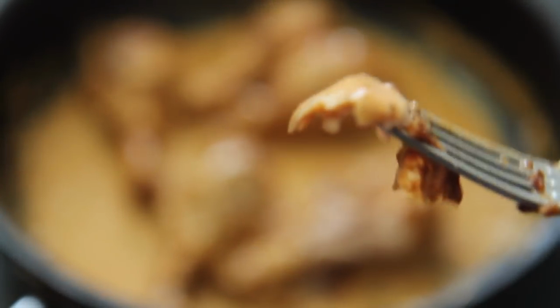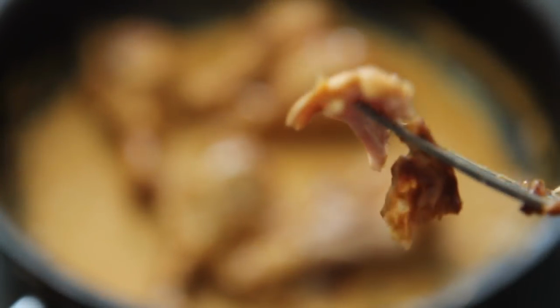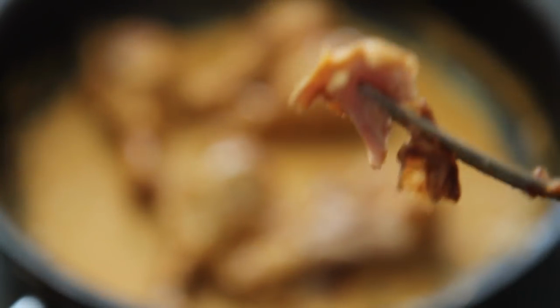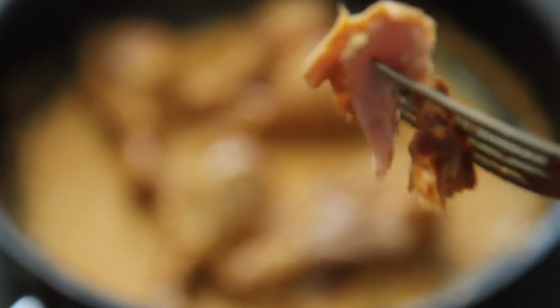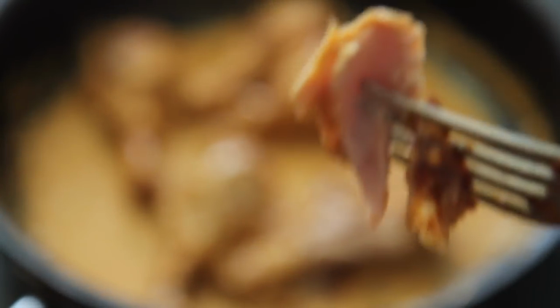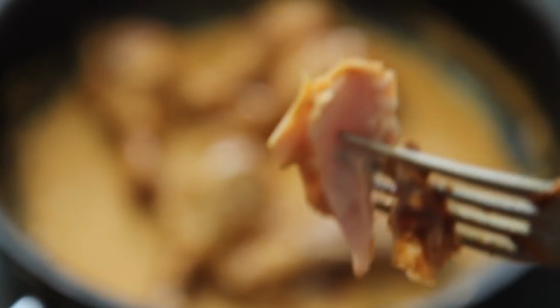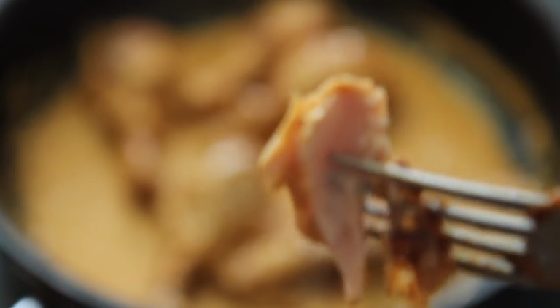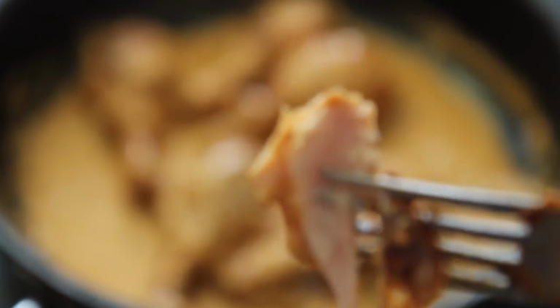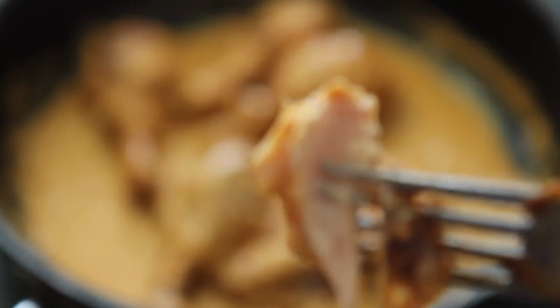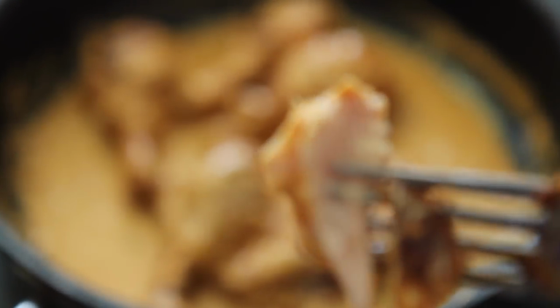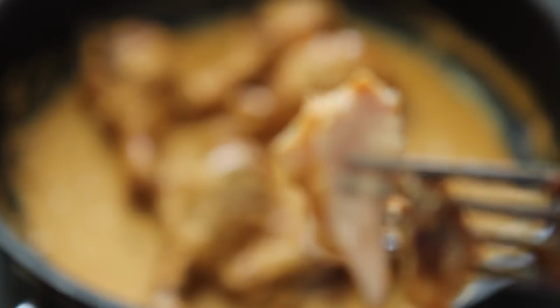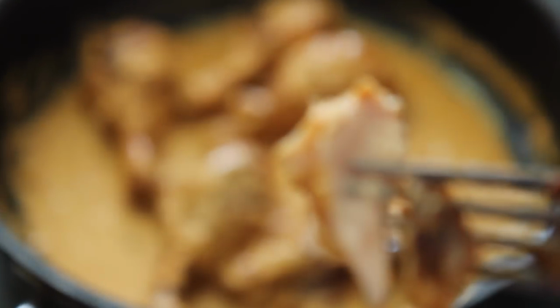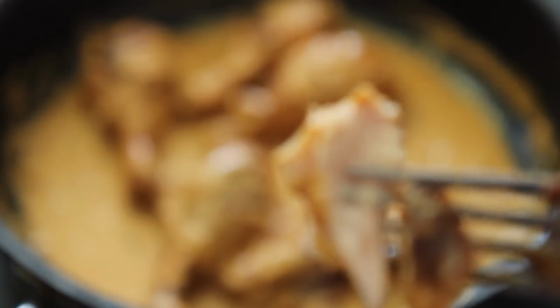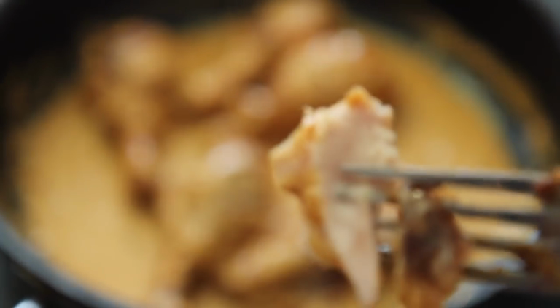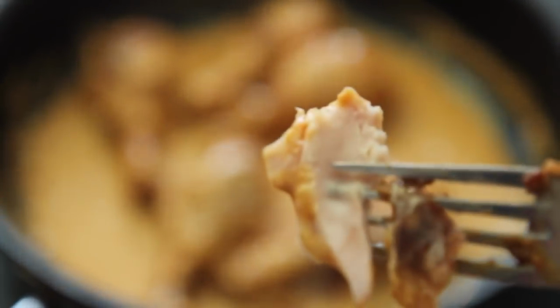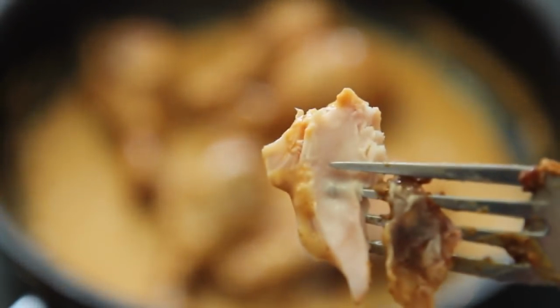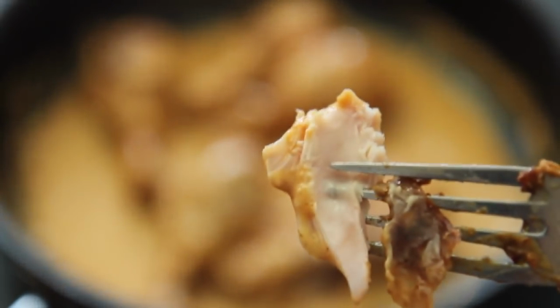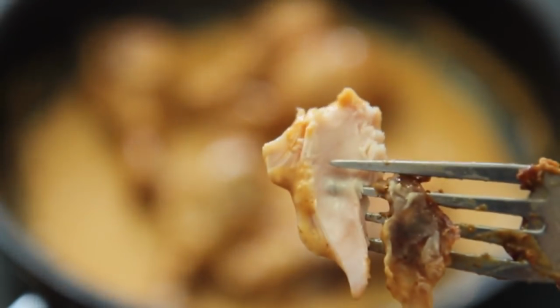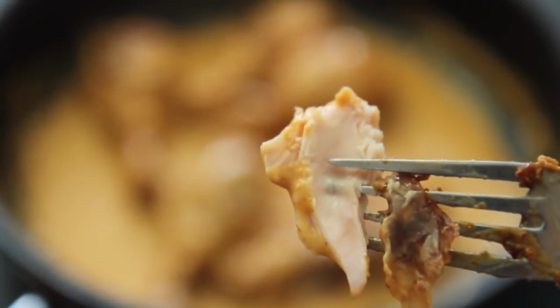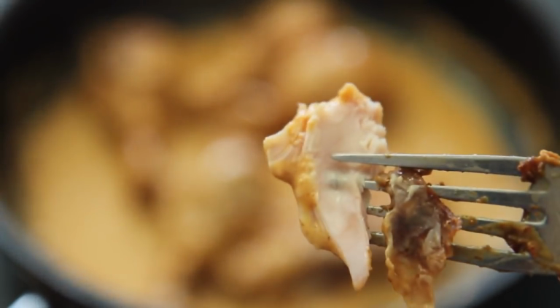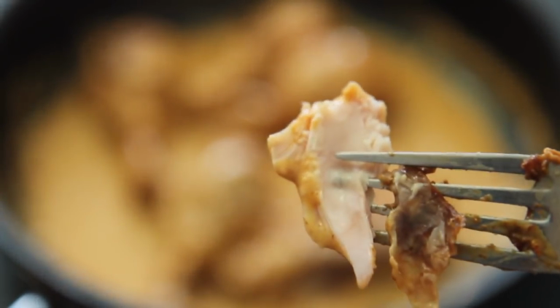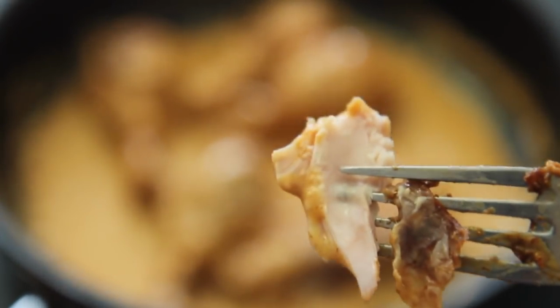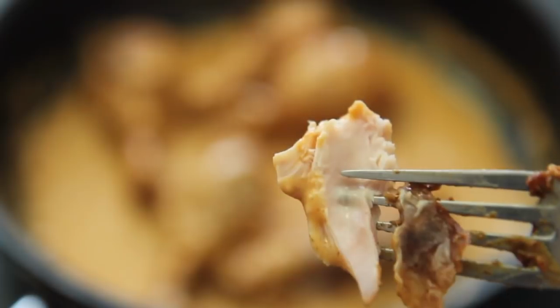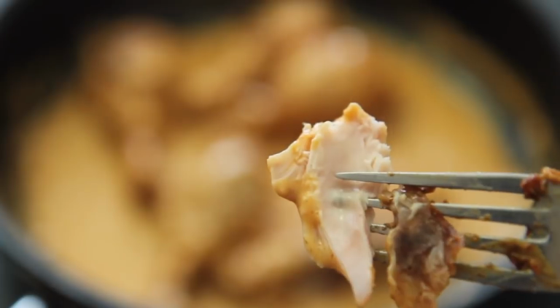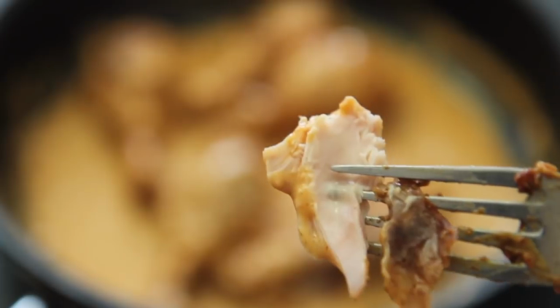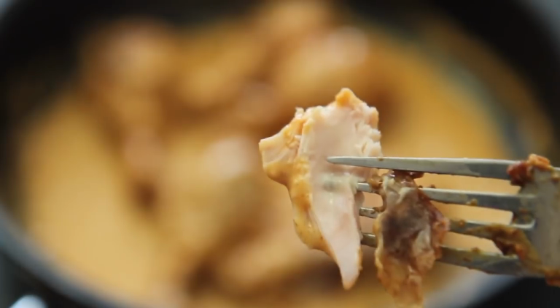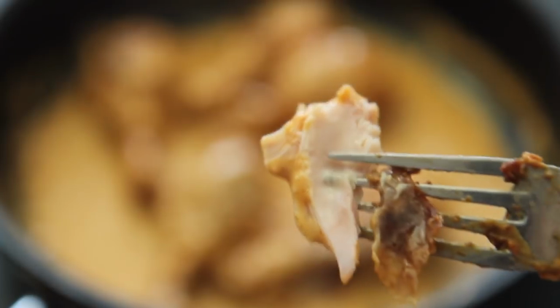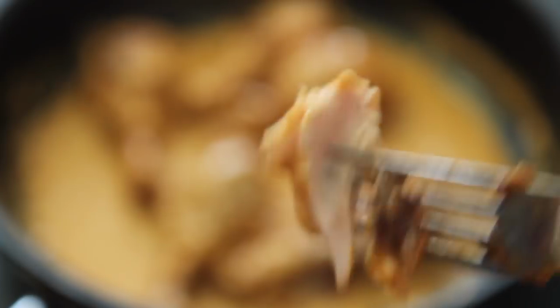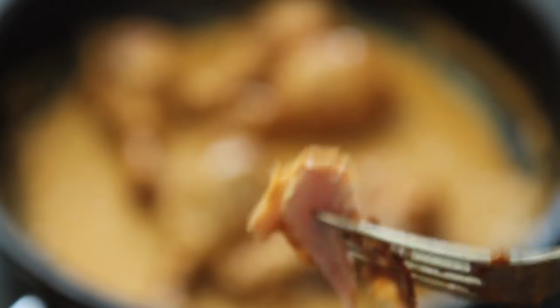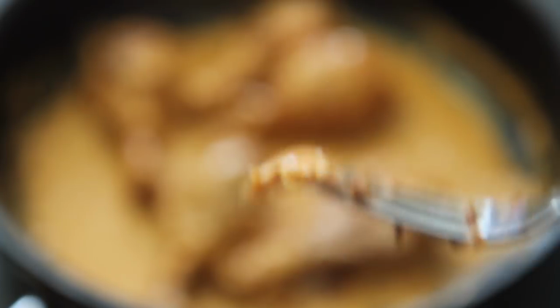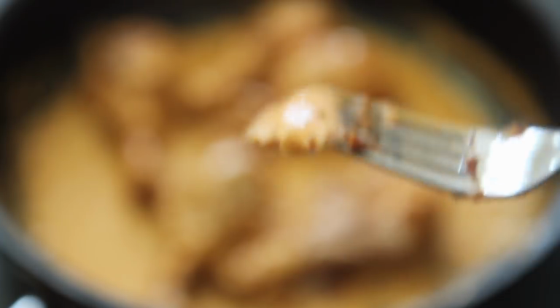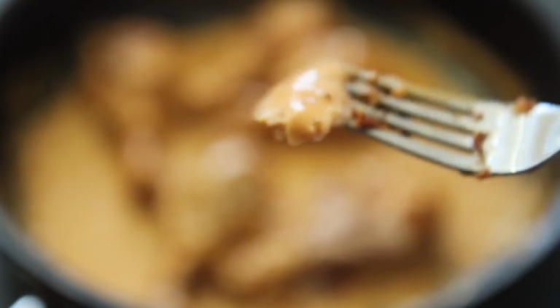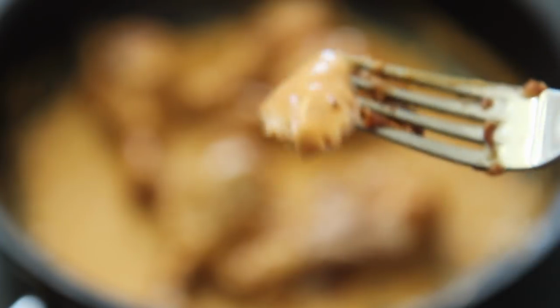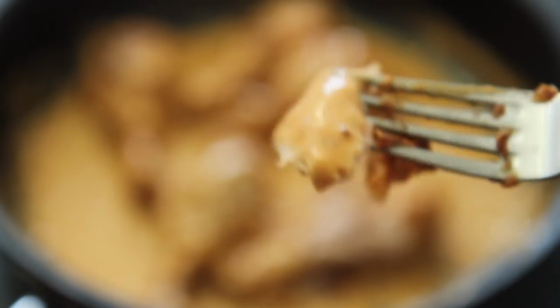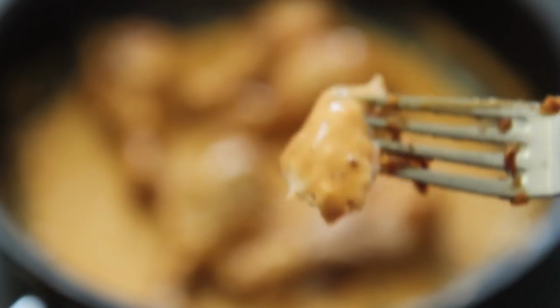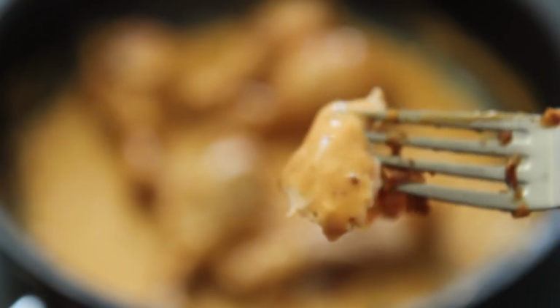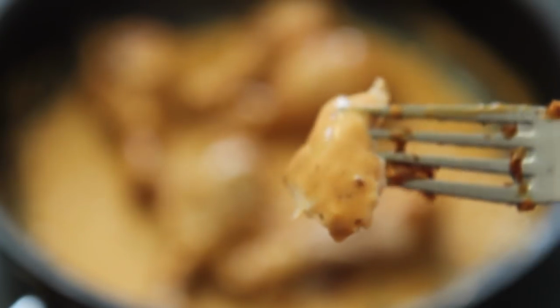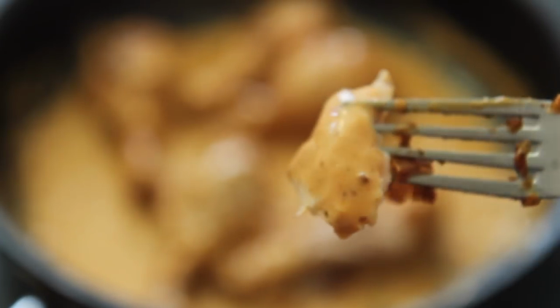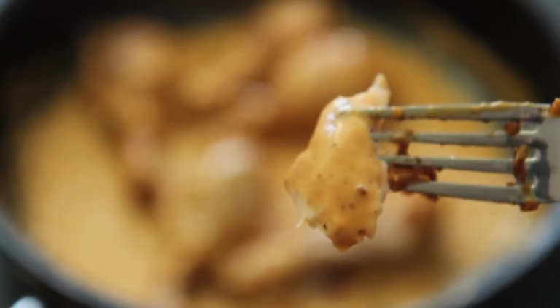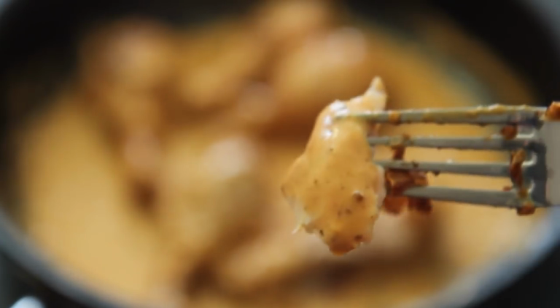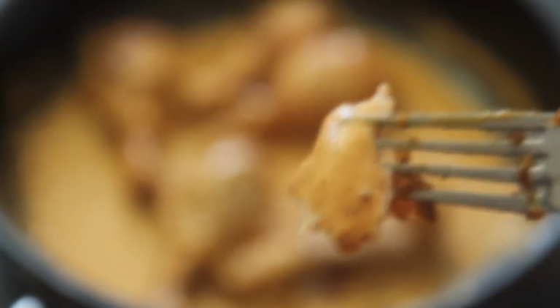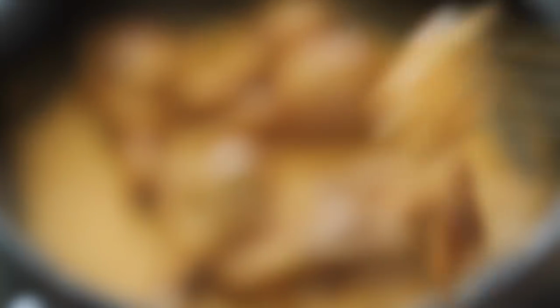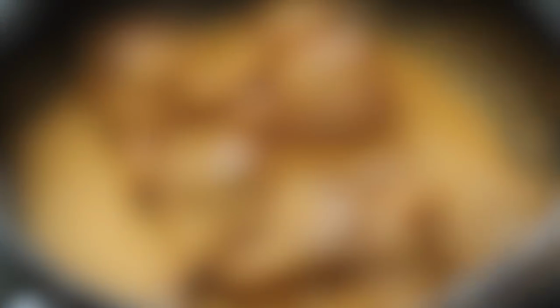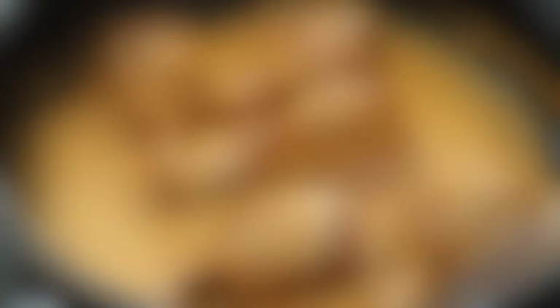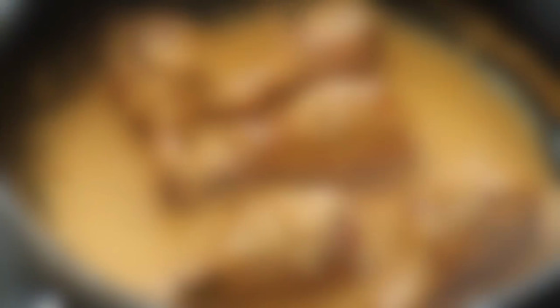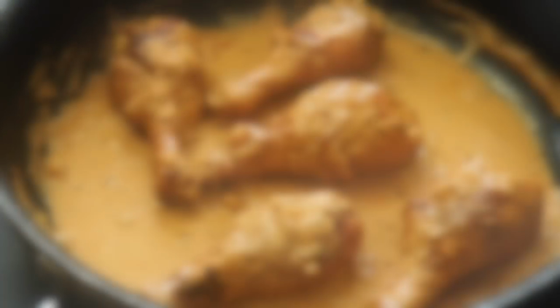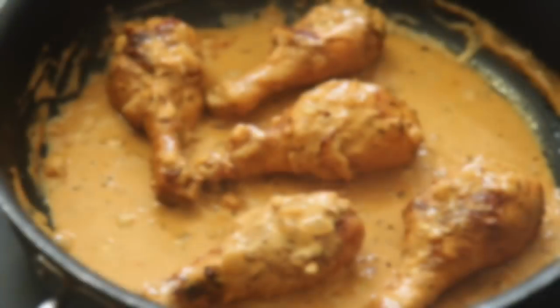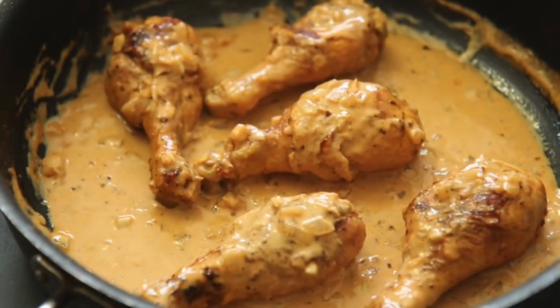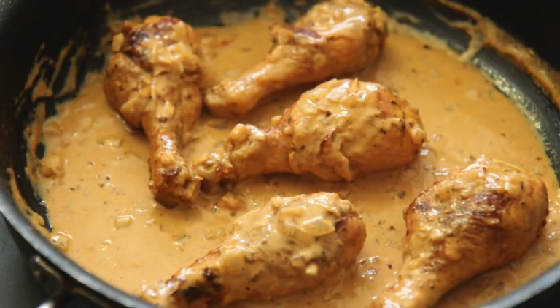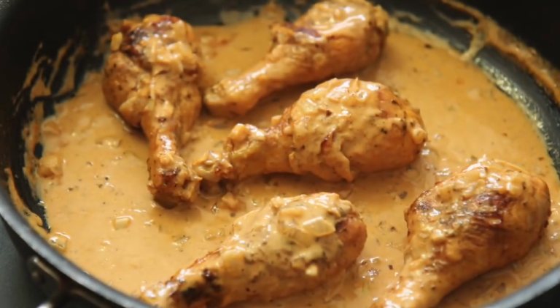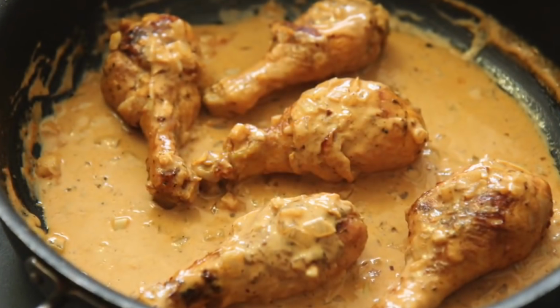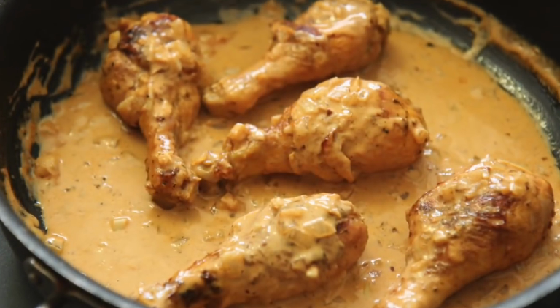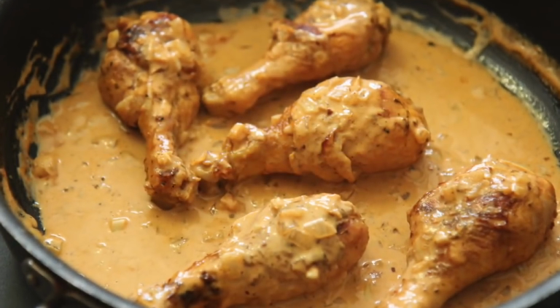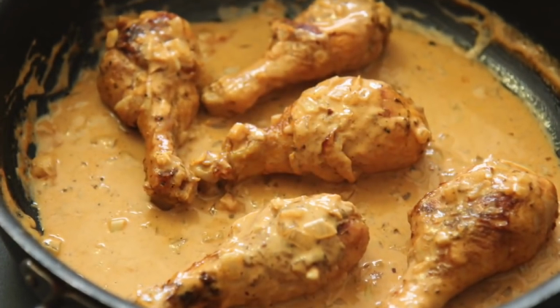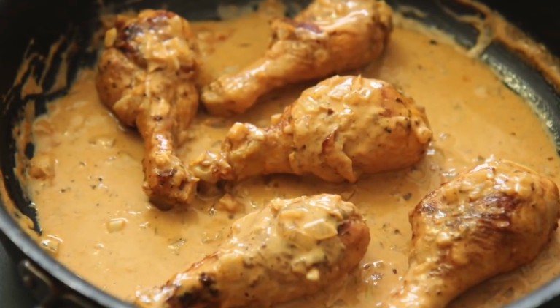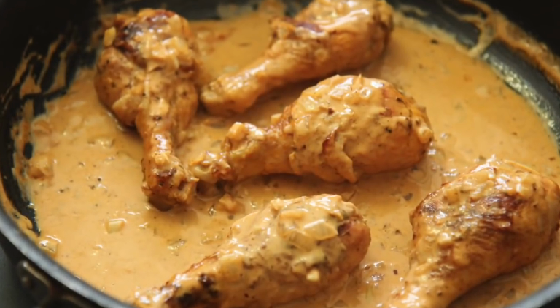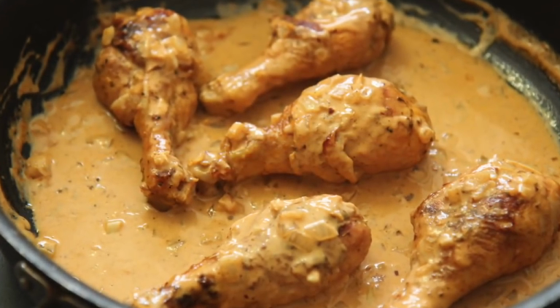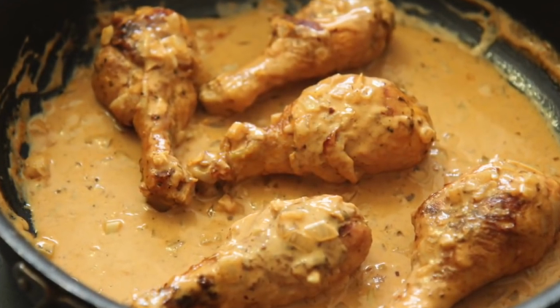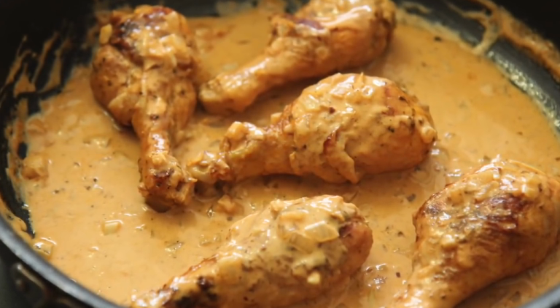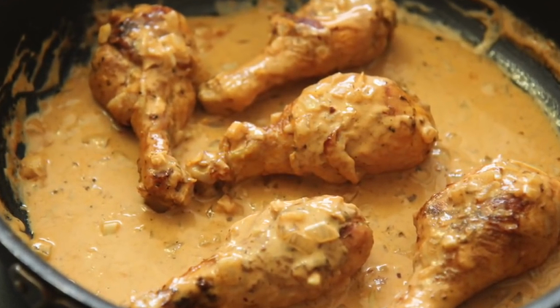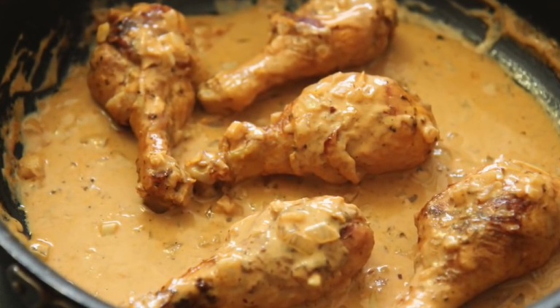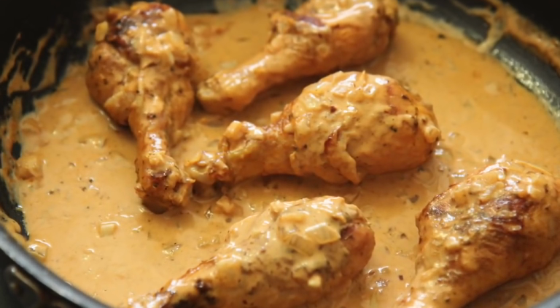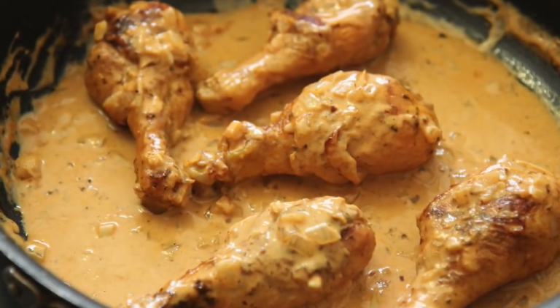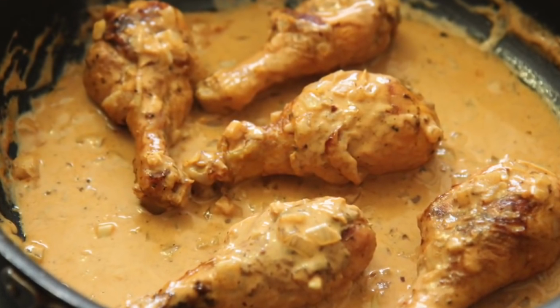This was so flavorful and a very quick meal in my opinion. Definitely give it a try, let me know if you do, and I want to thank you guys so much for watching.